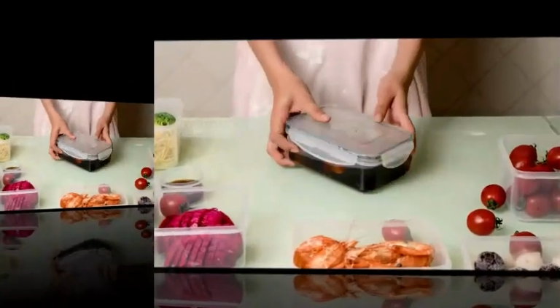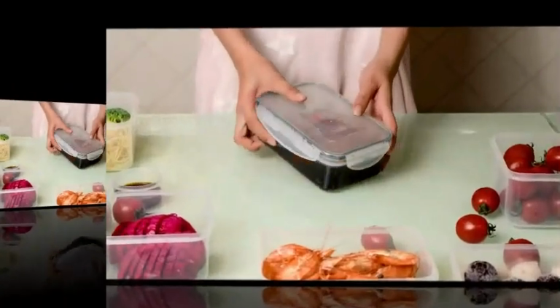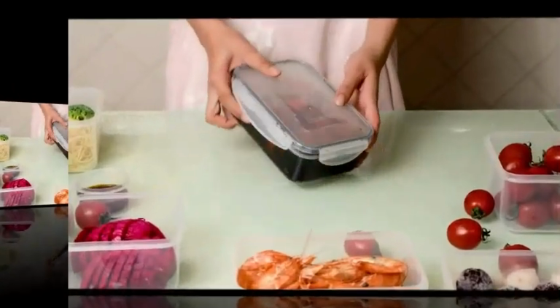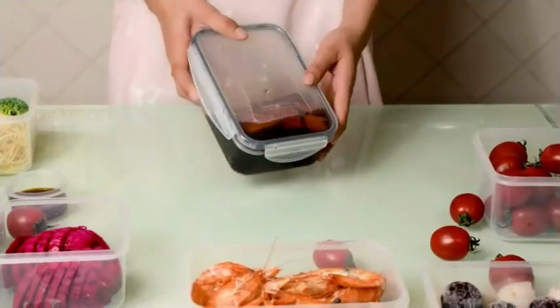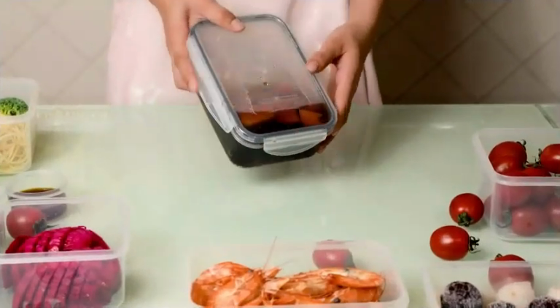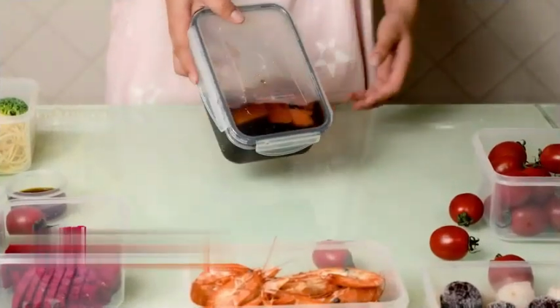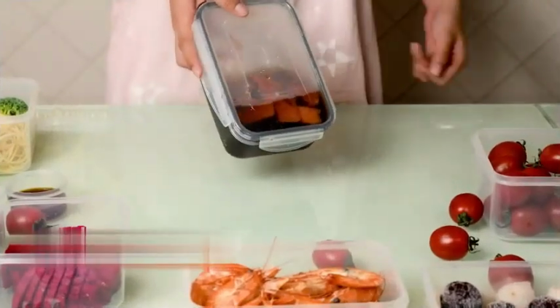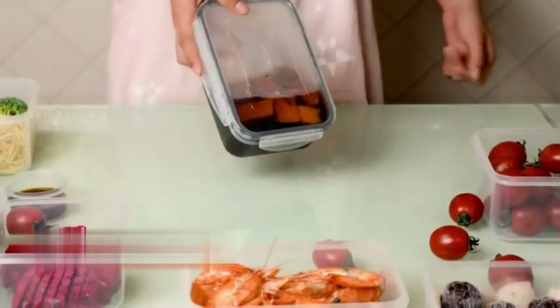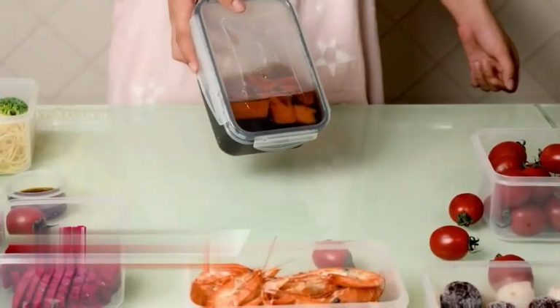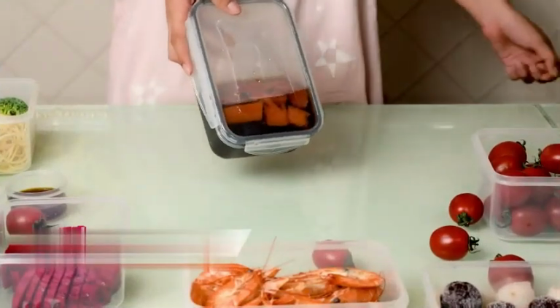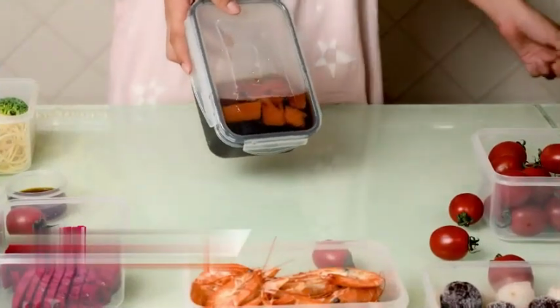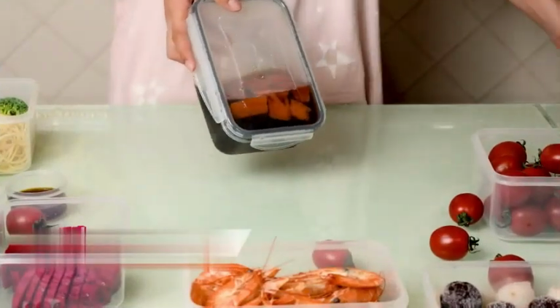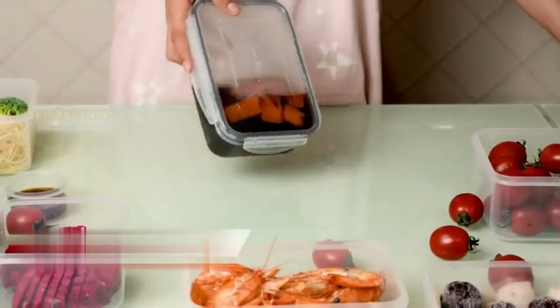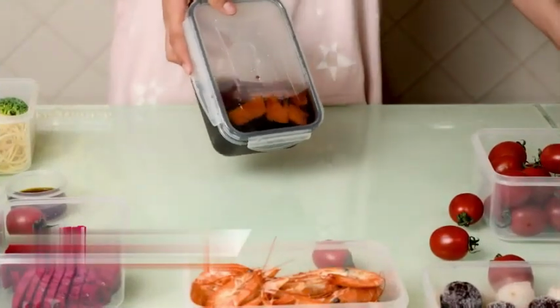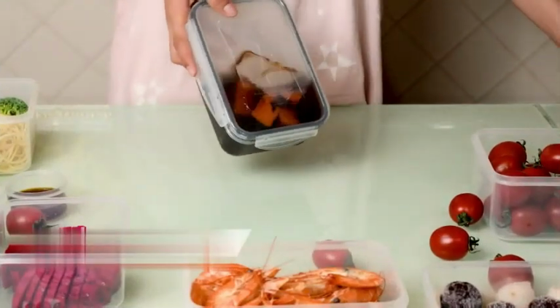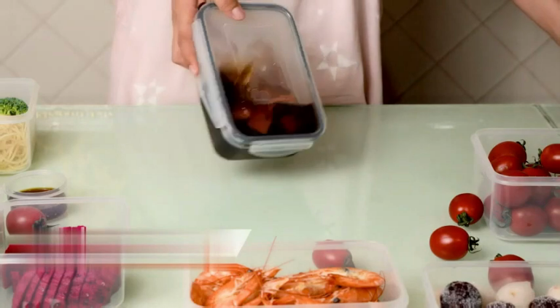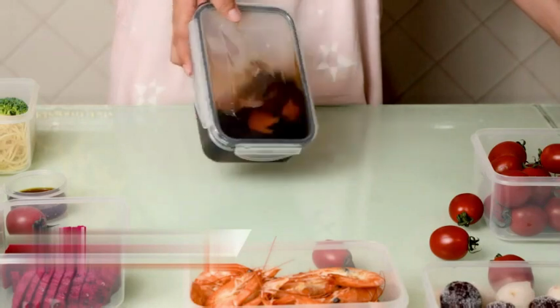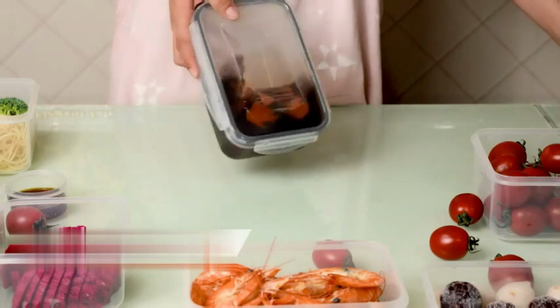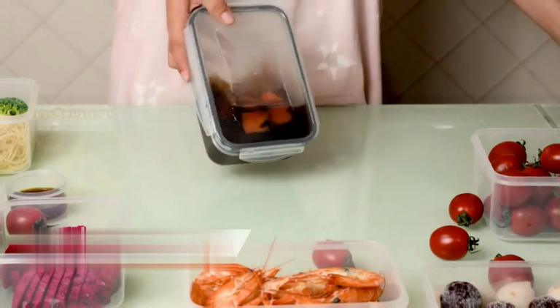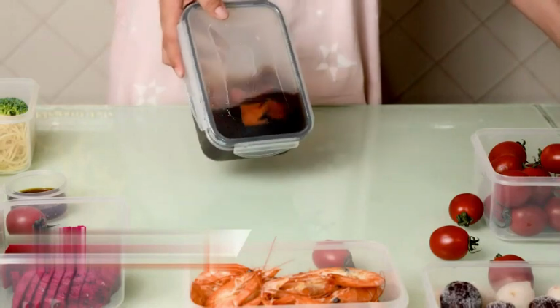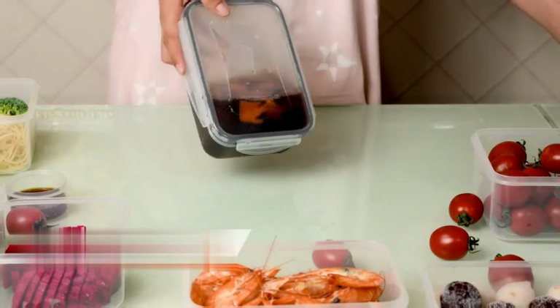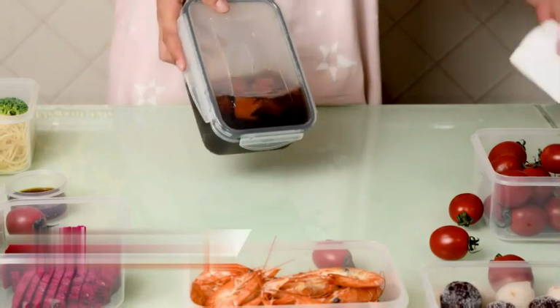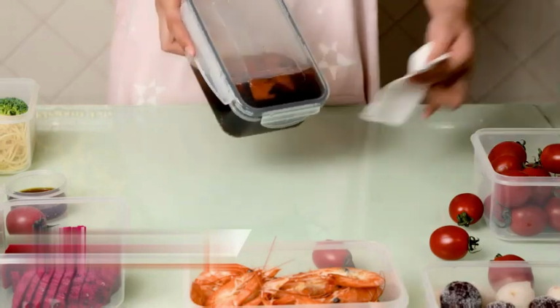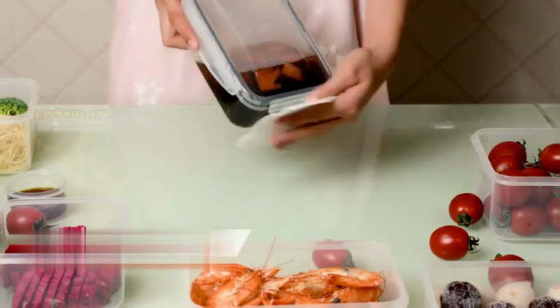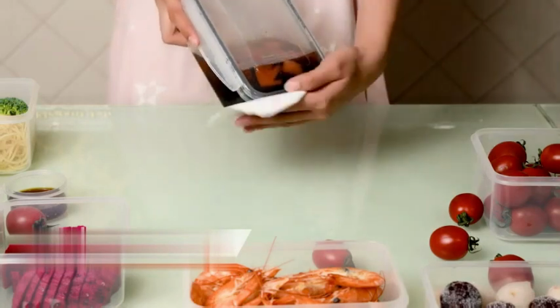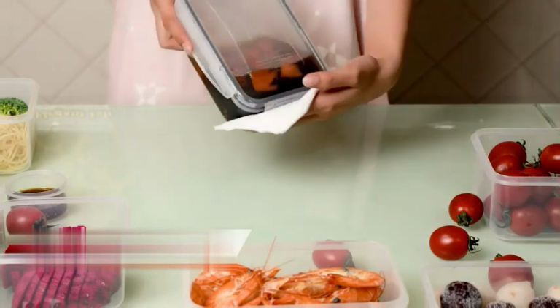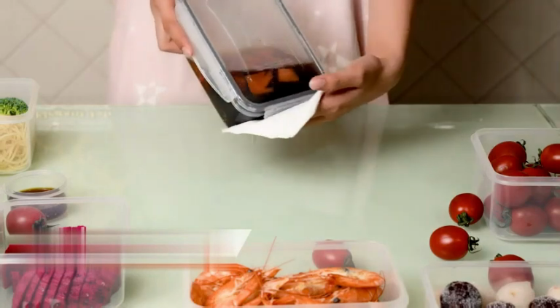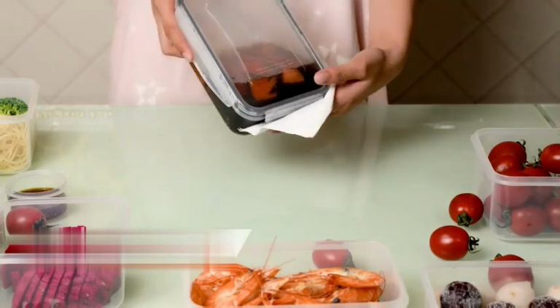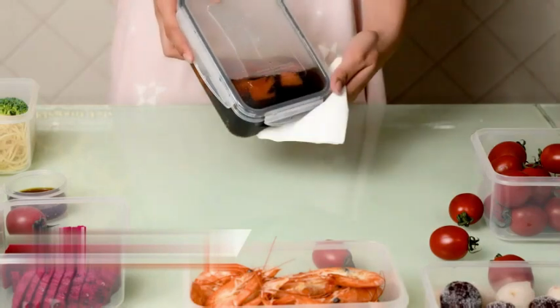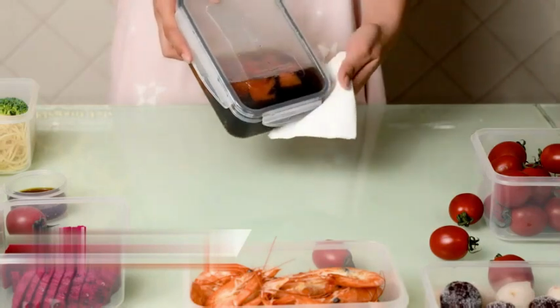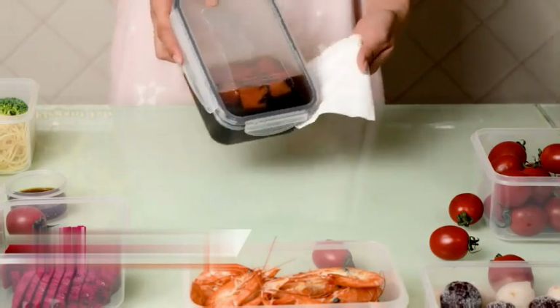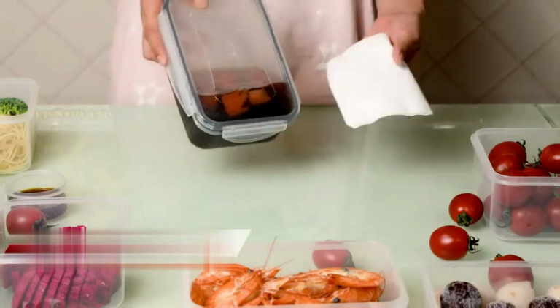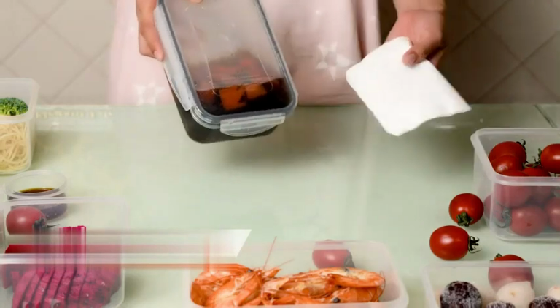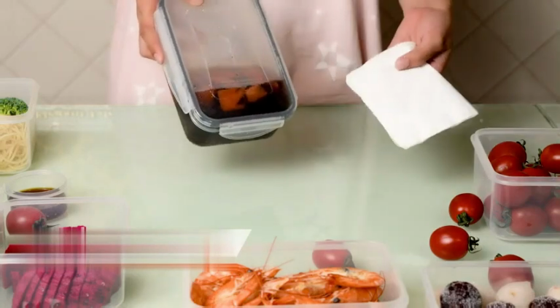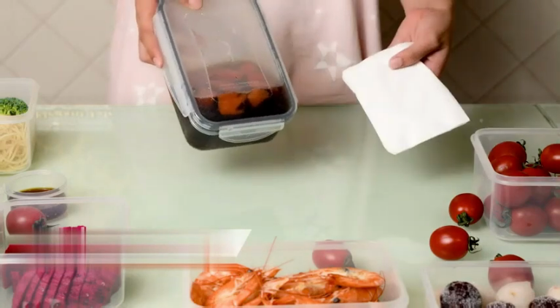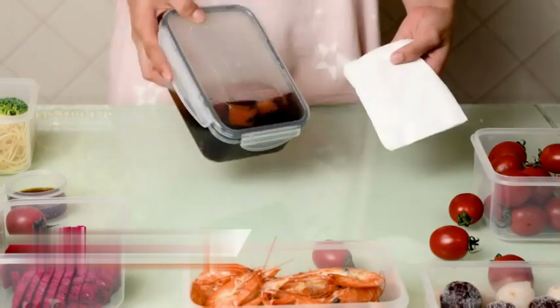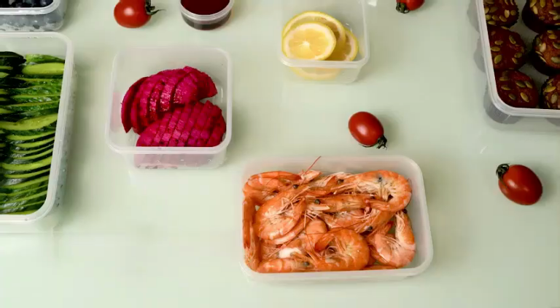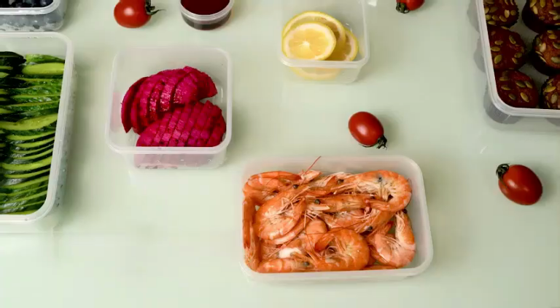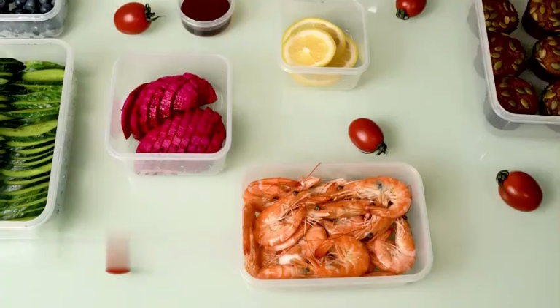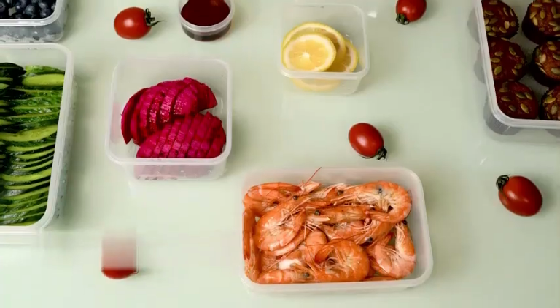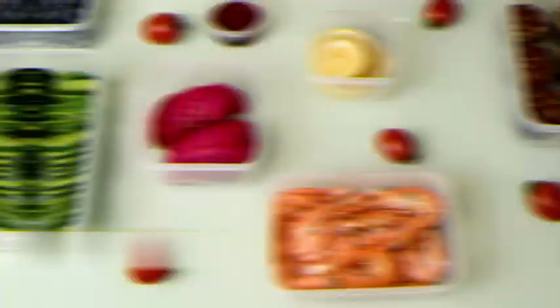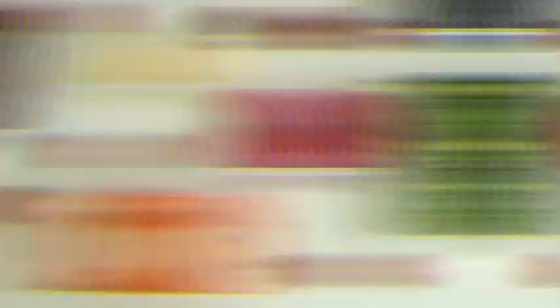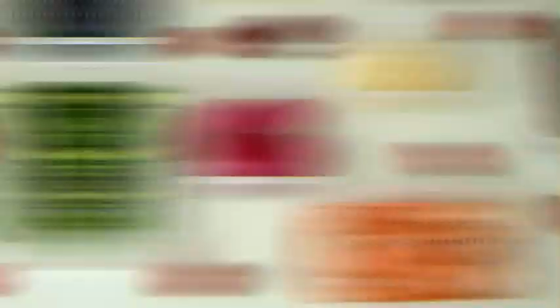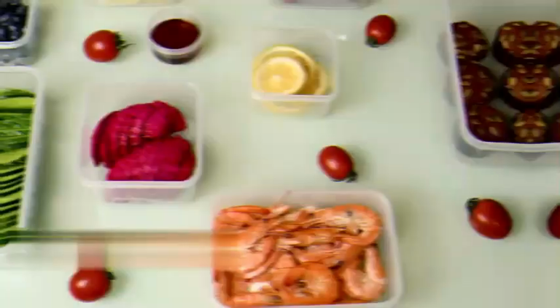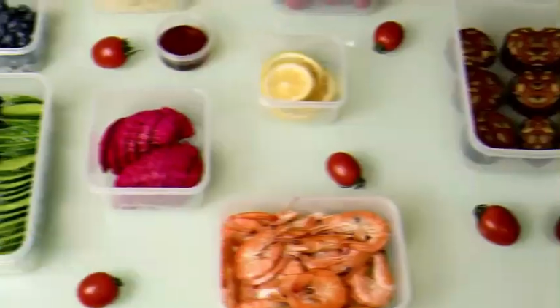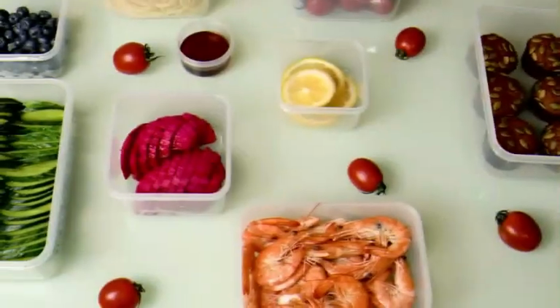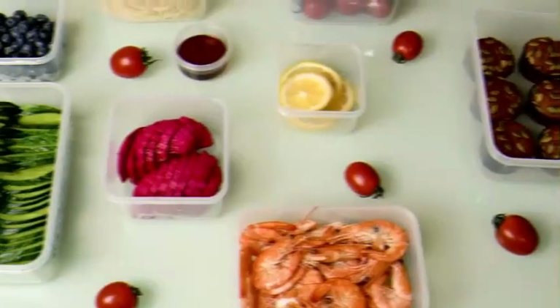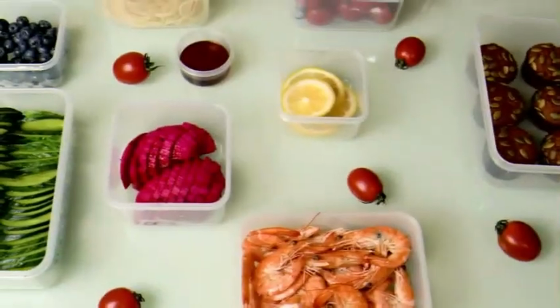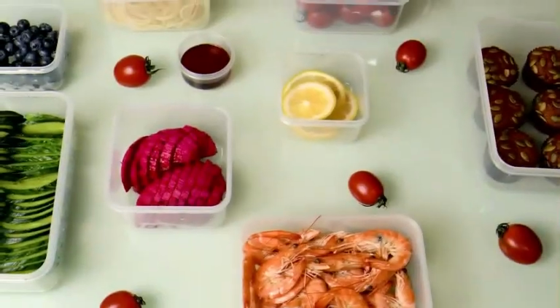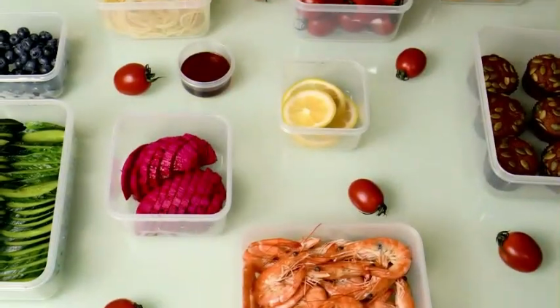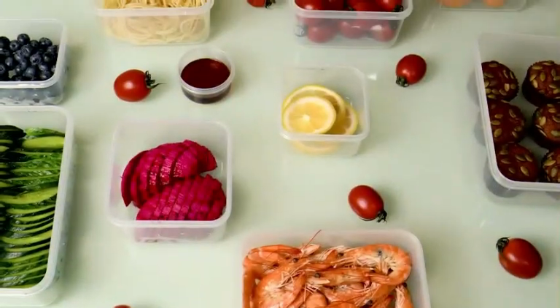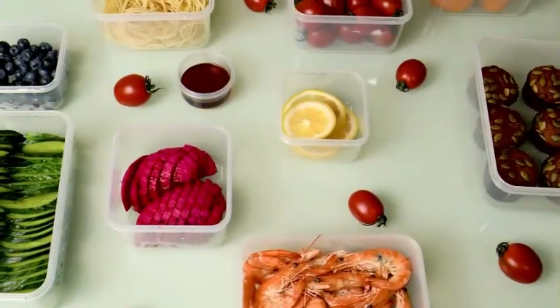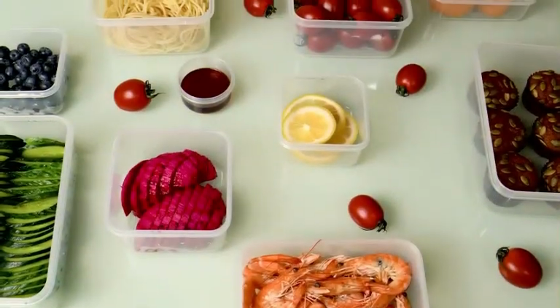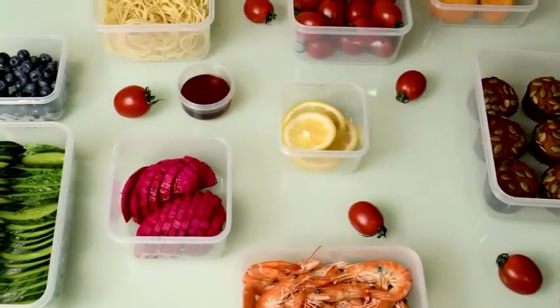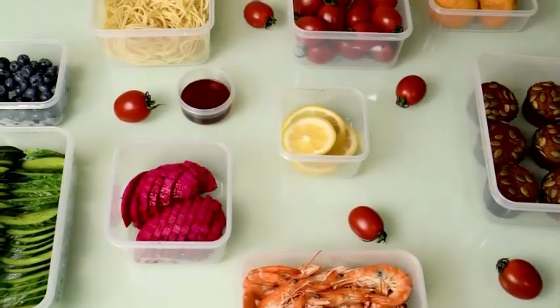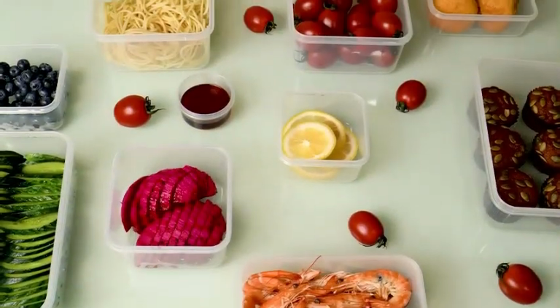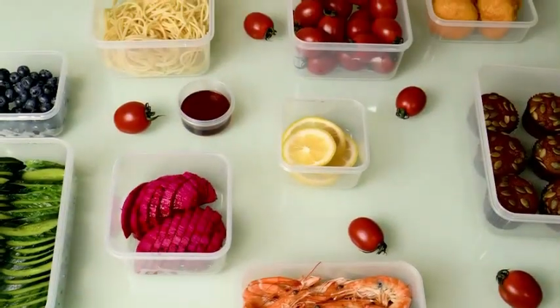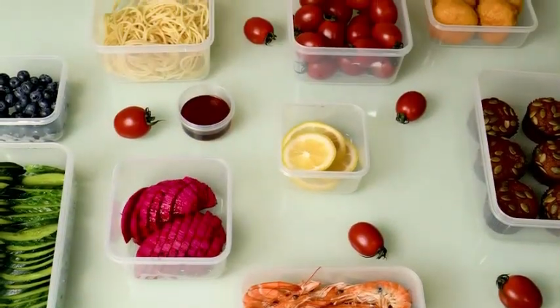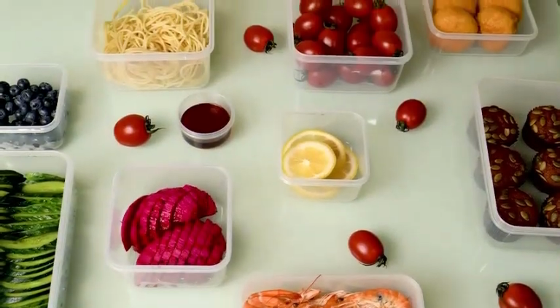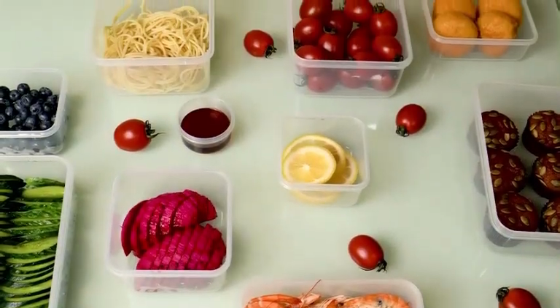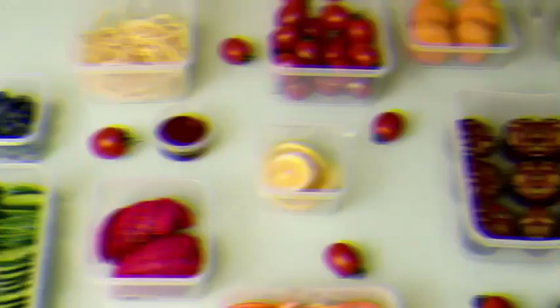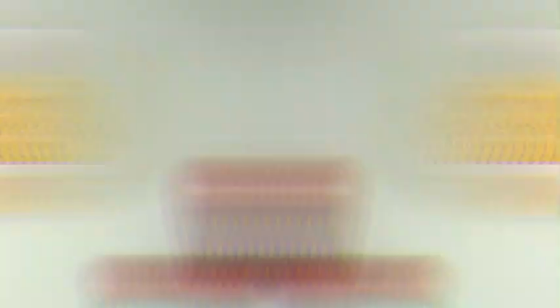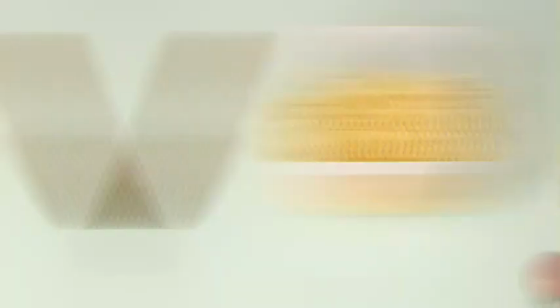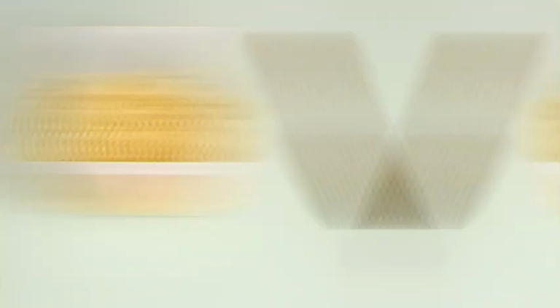Manufactured by Pony Crossing the River, the 20-pack container set has an item weight of 3.5 pounds.